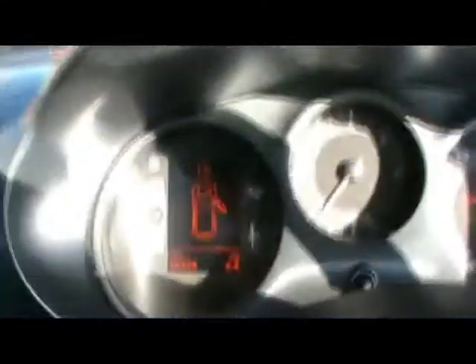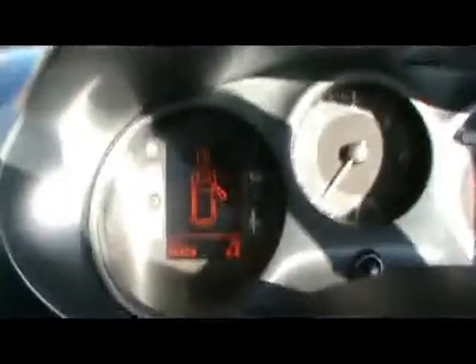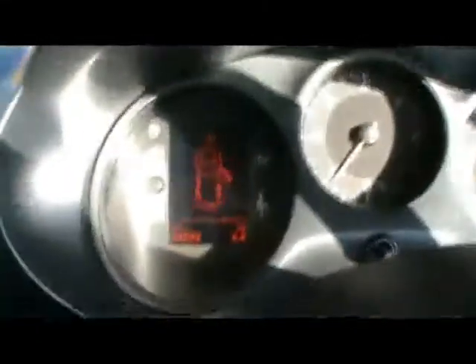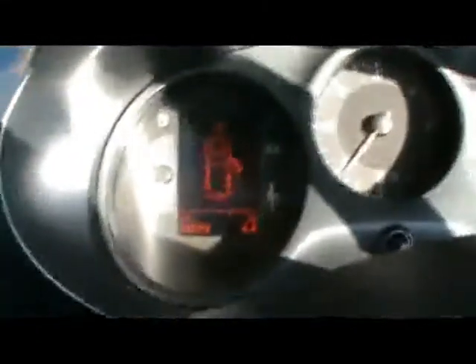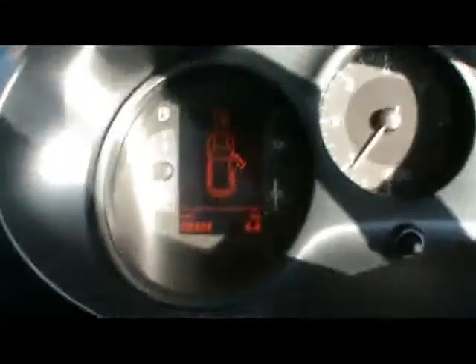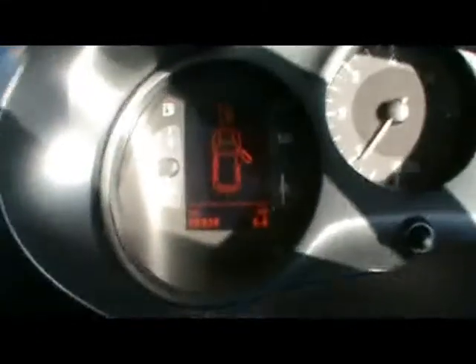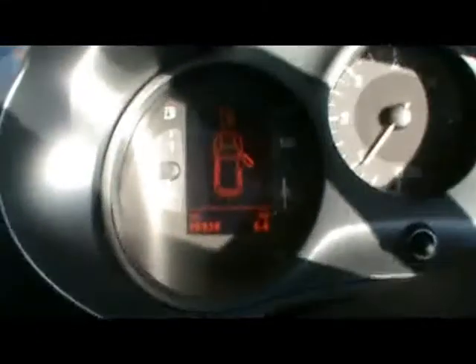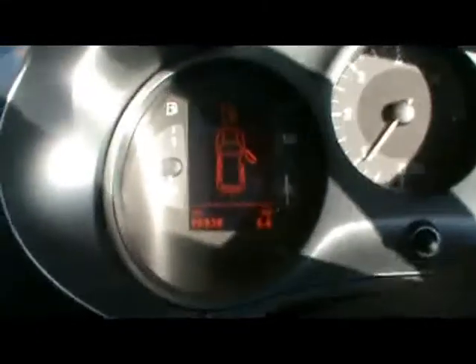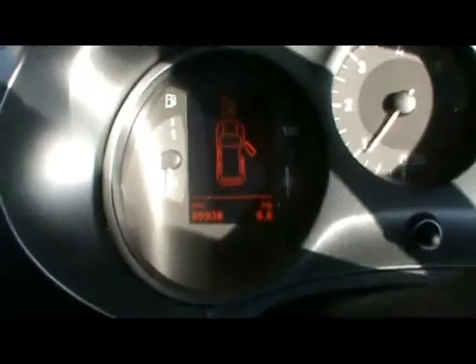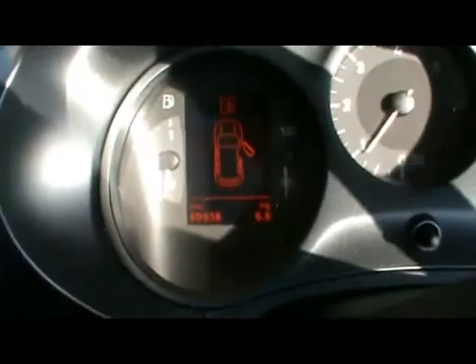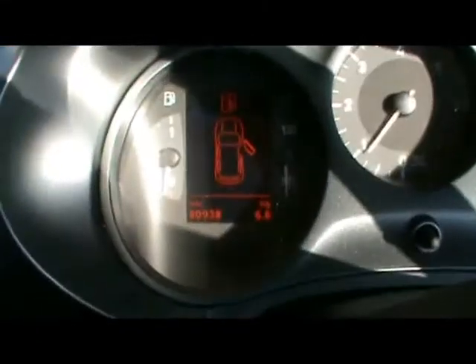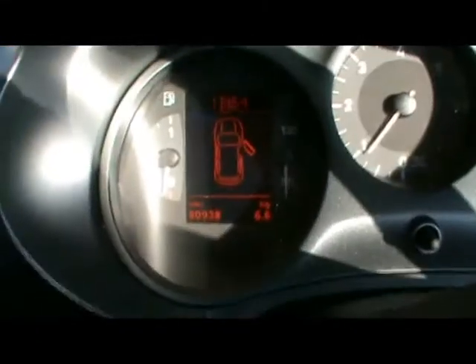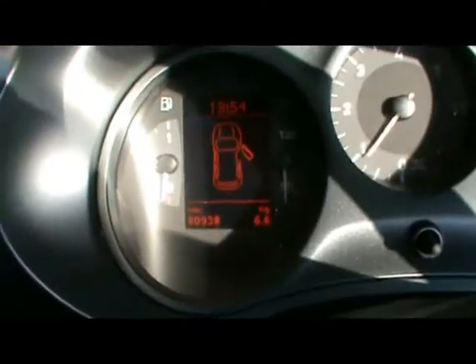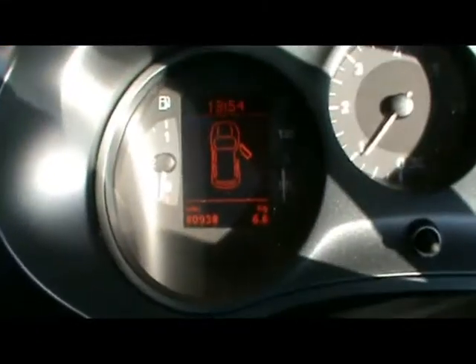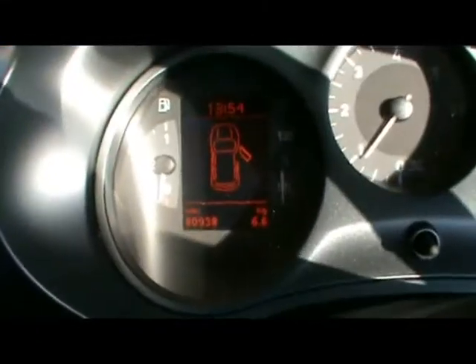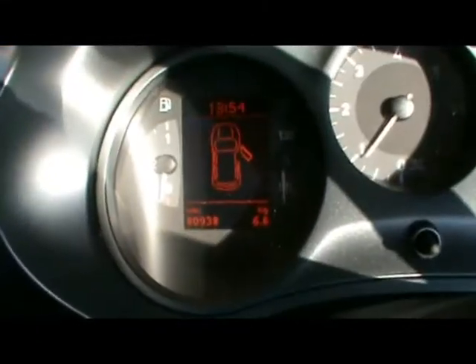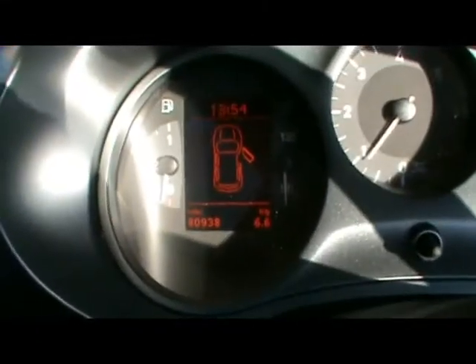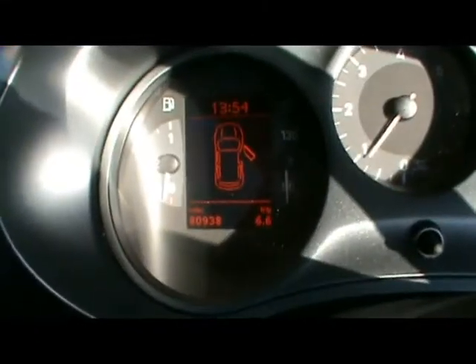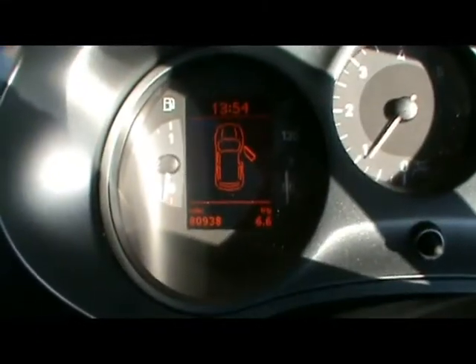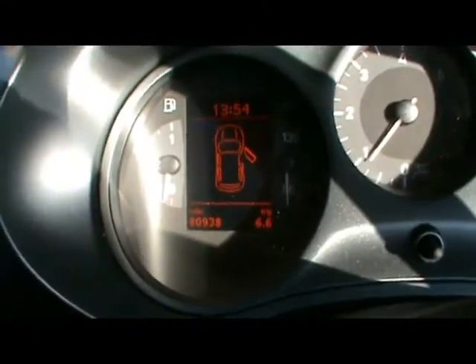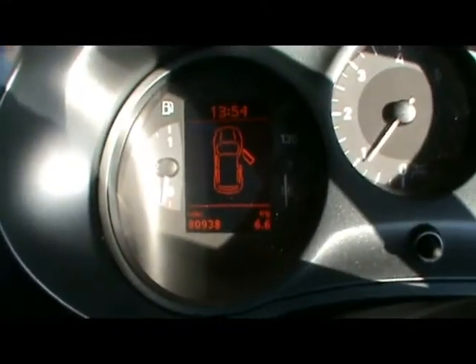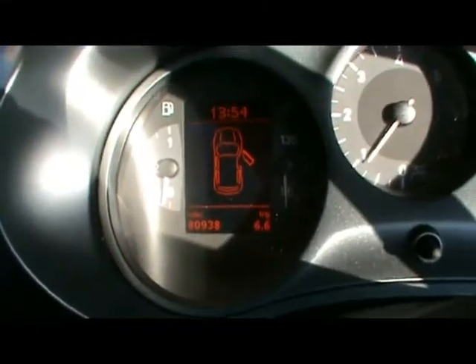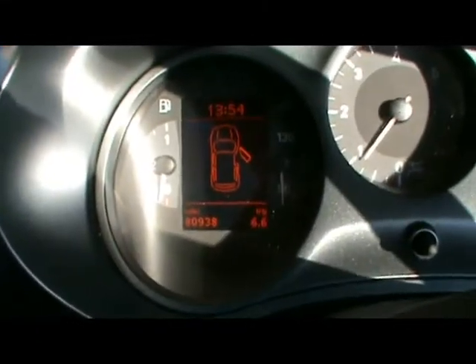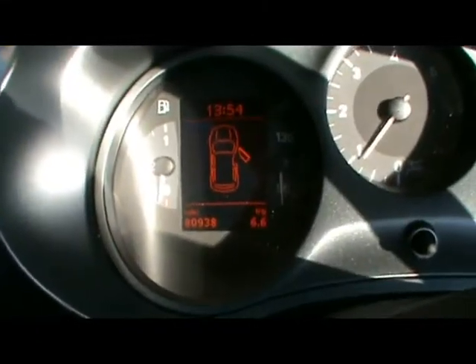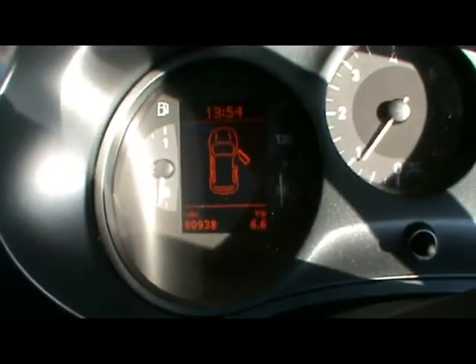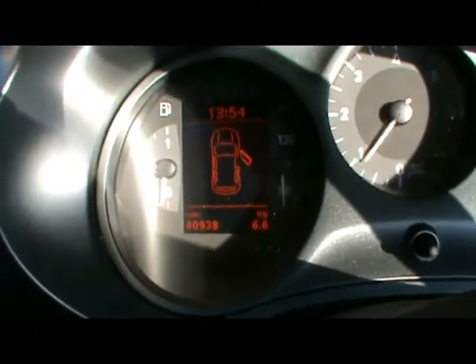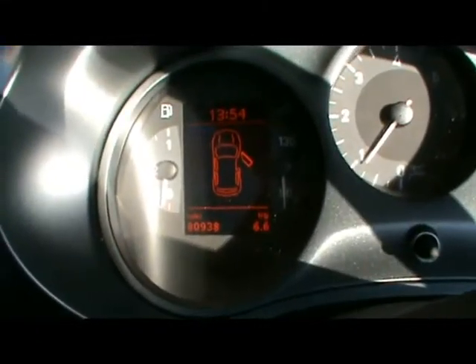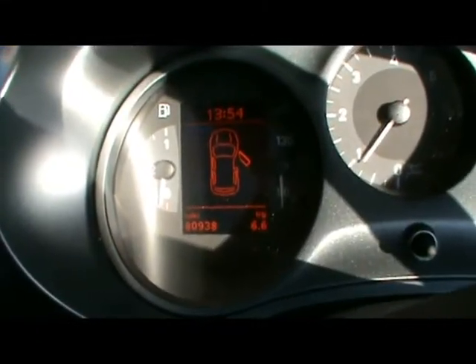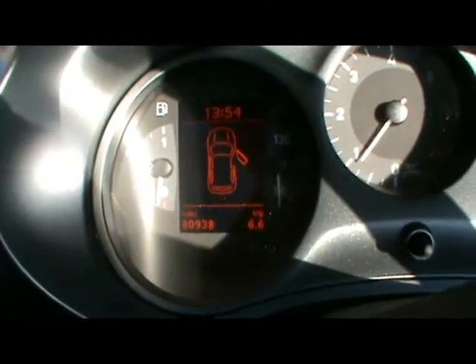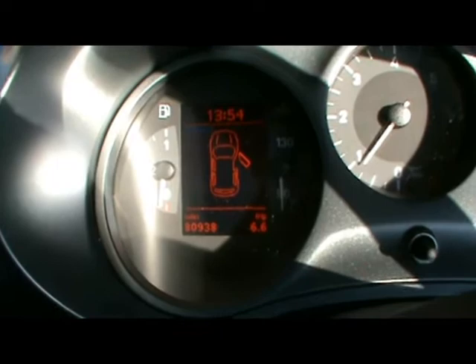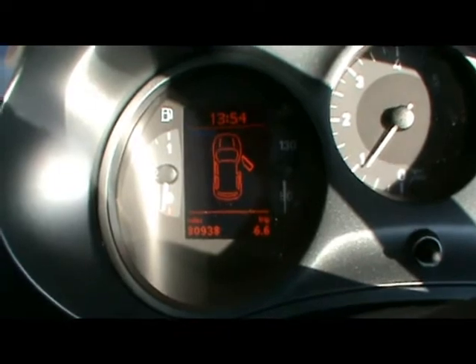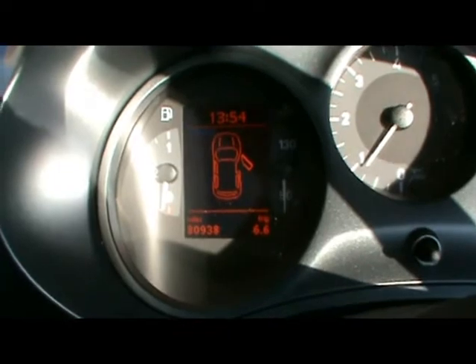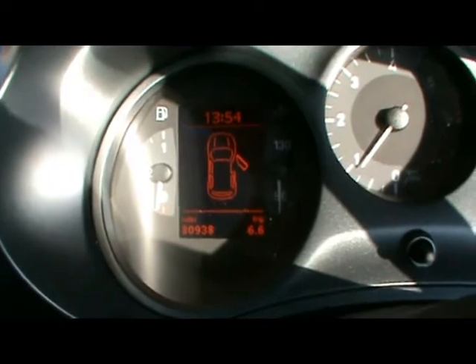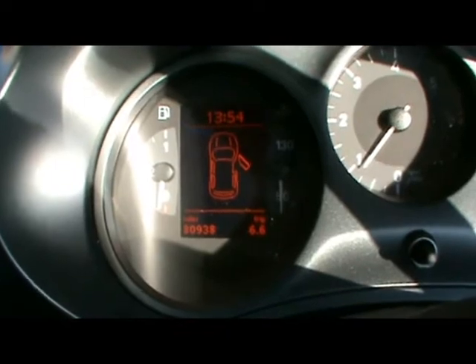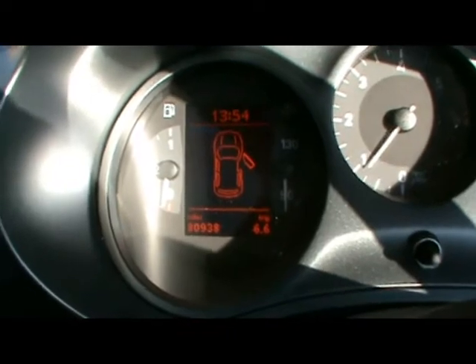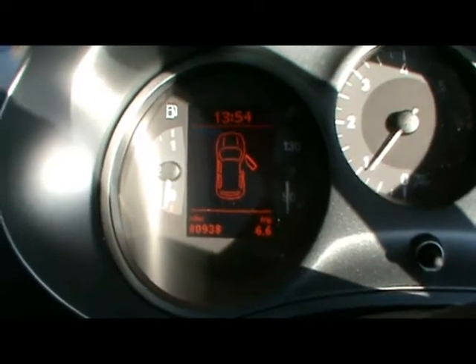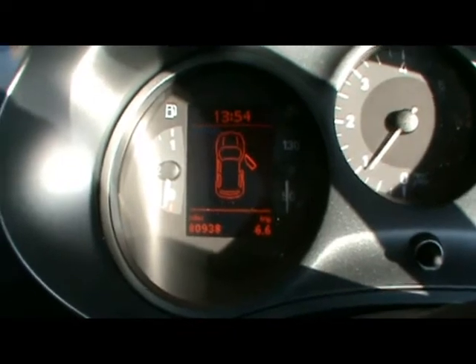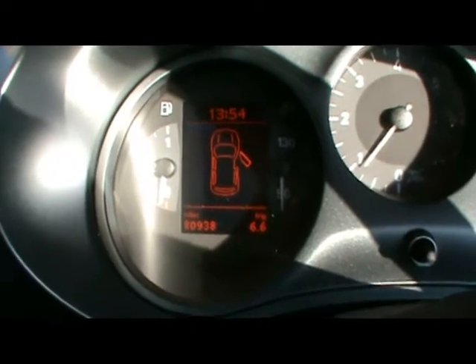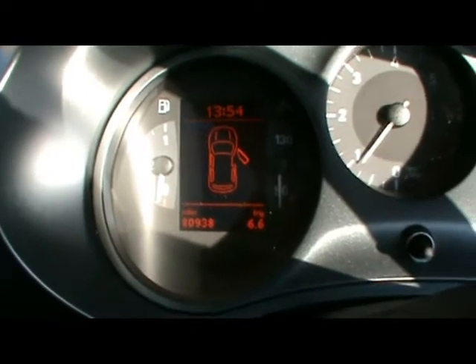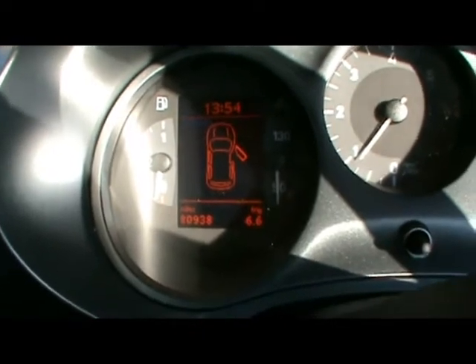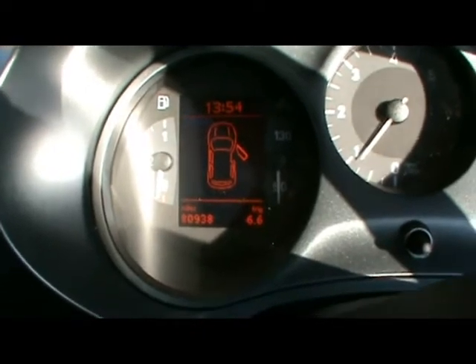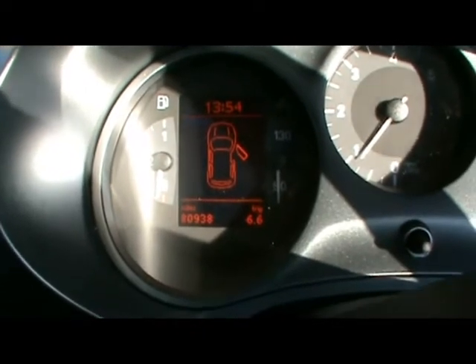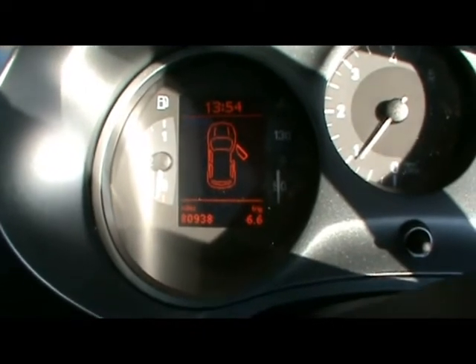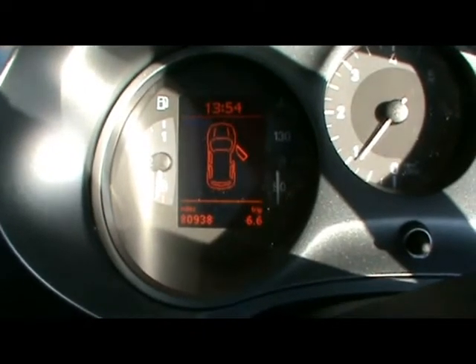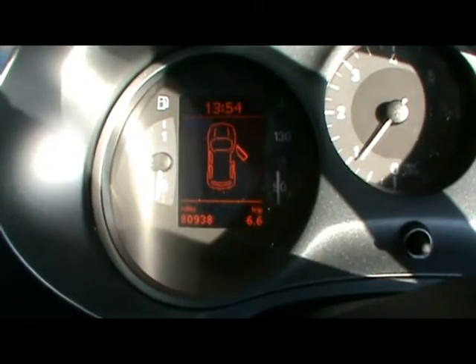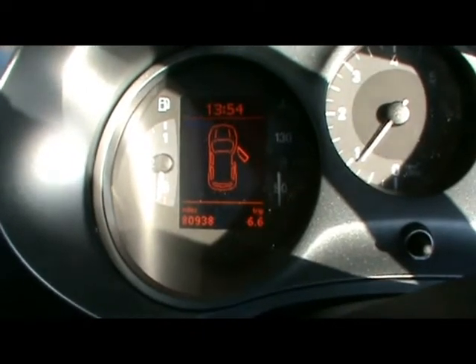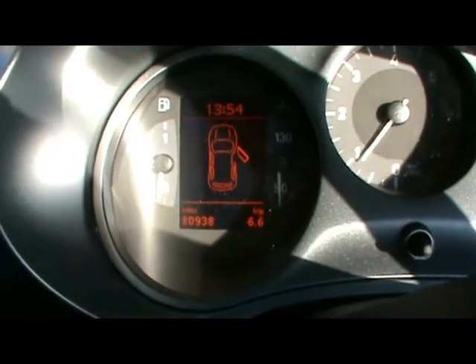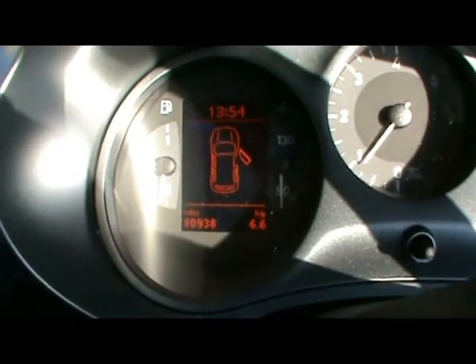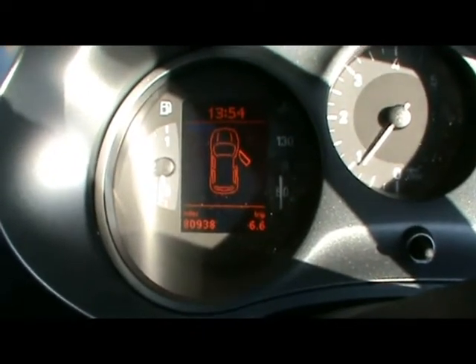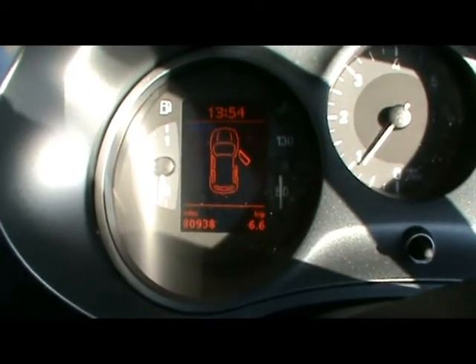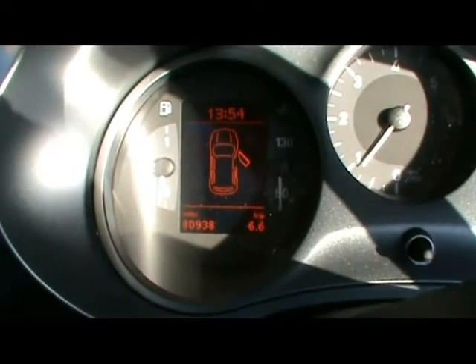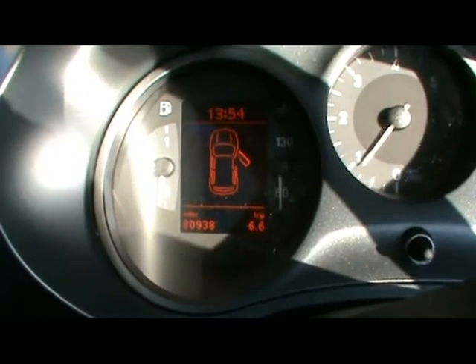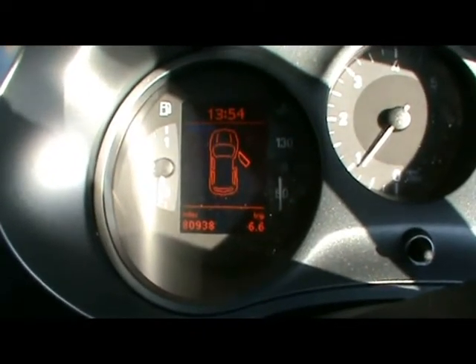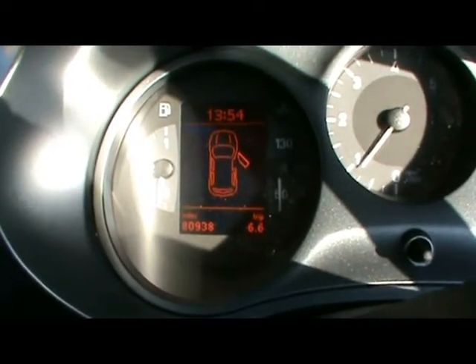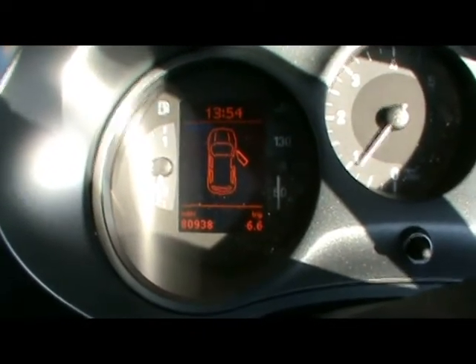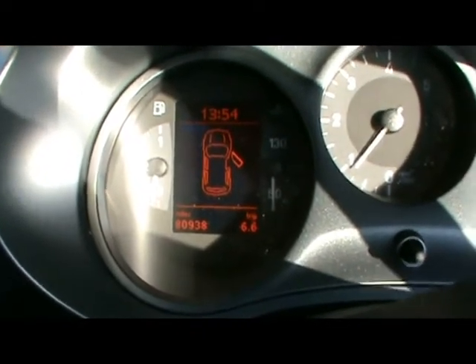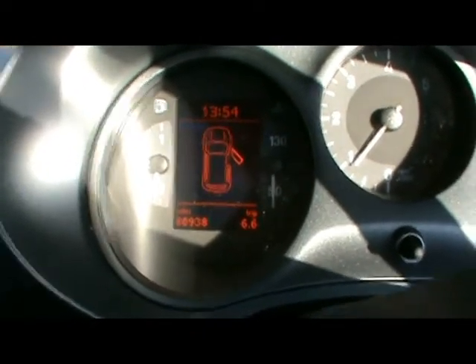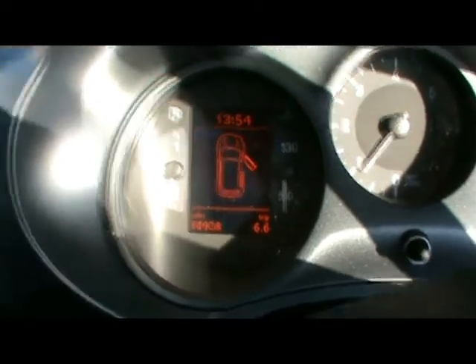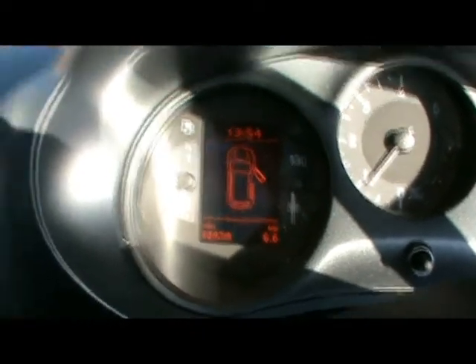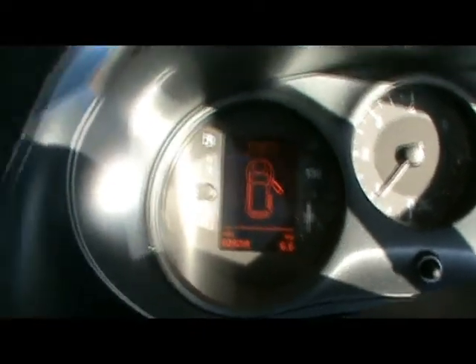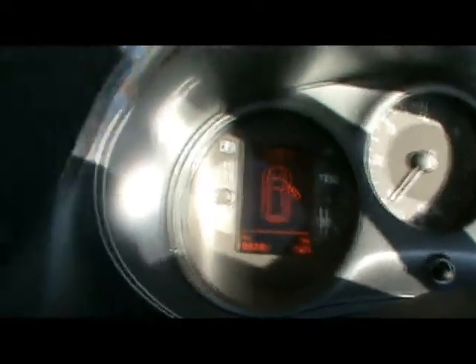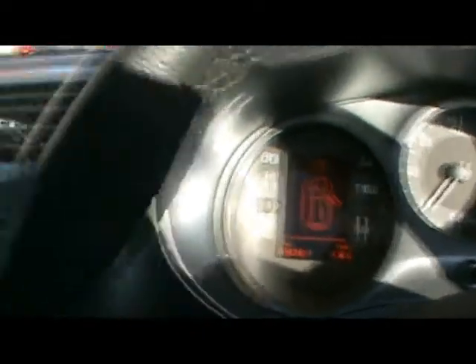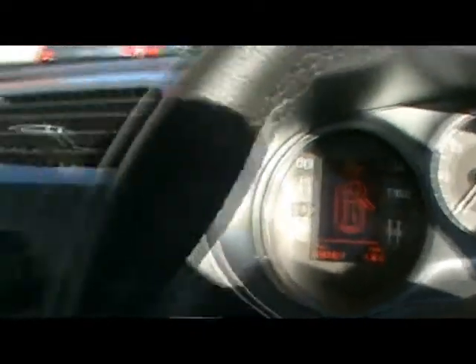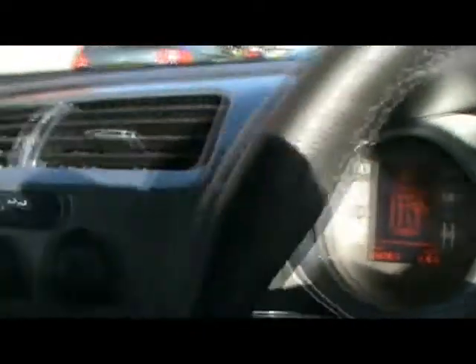Just down there you'll be able to see the car has covered 80,000 miles. If you'd like any more information on this car, please don't hesitate to contact us. Thanks for watching.